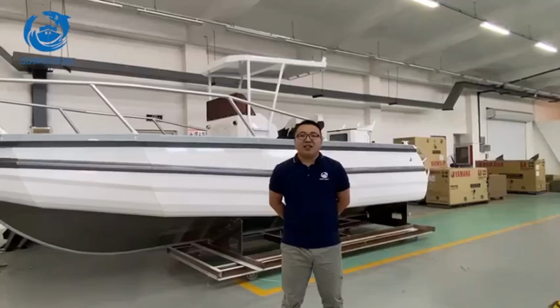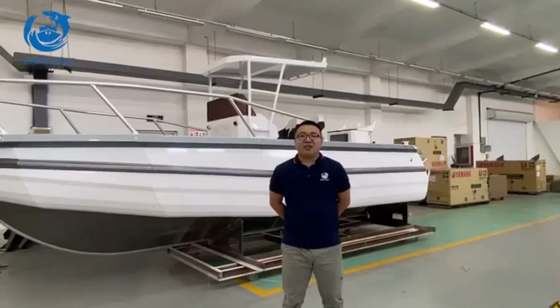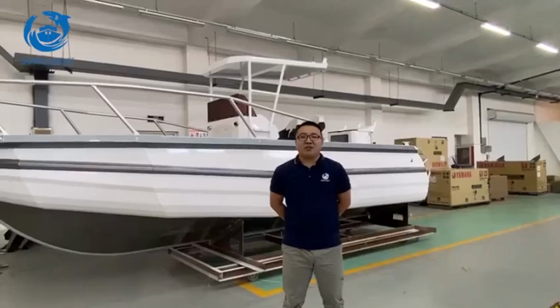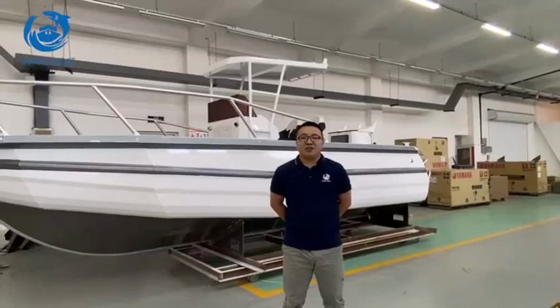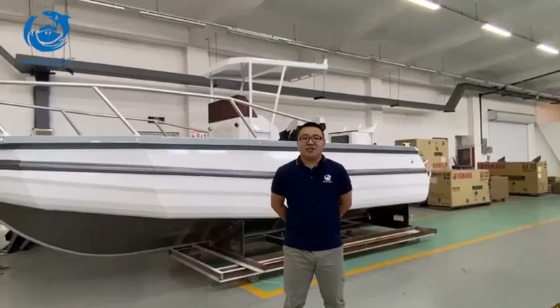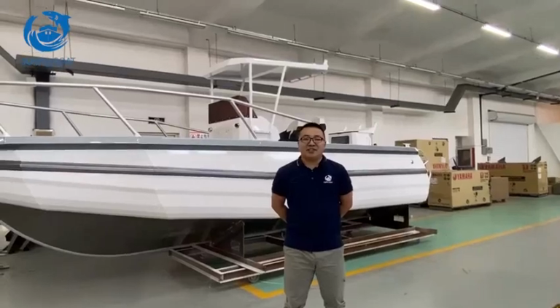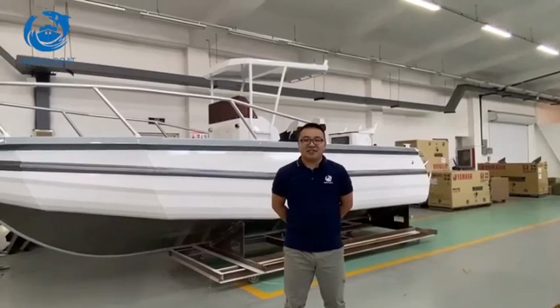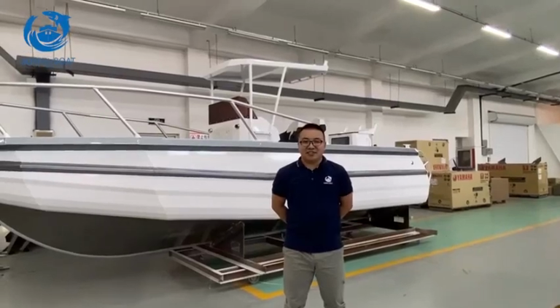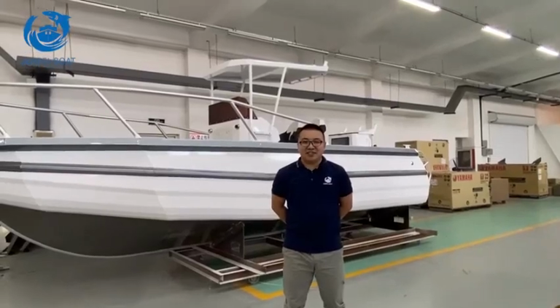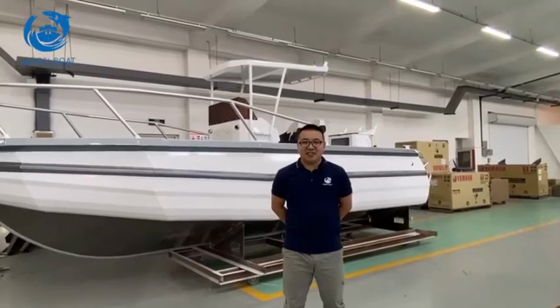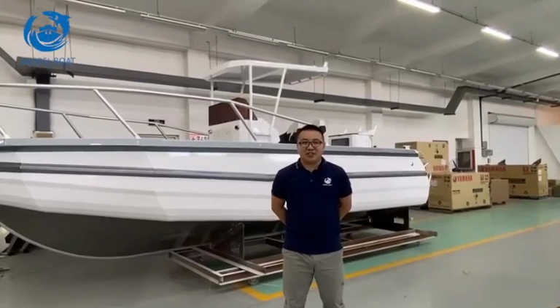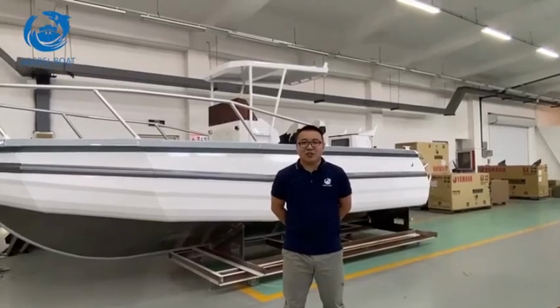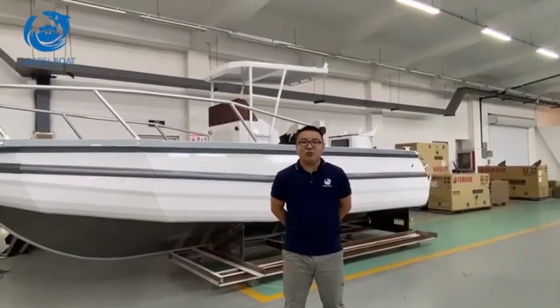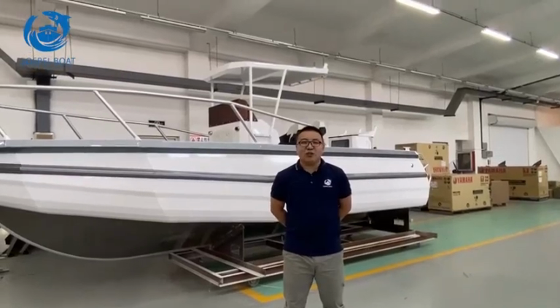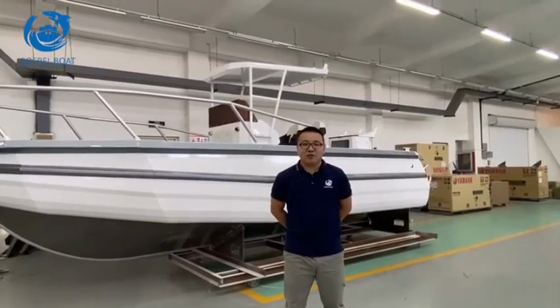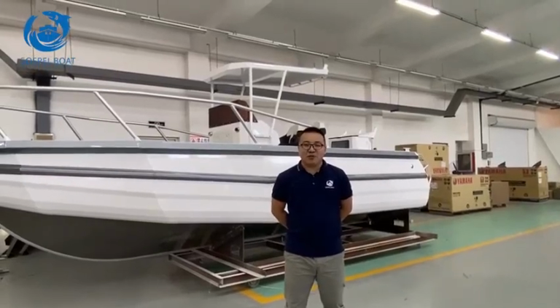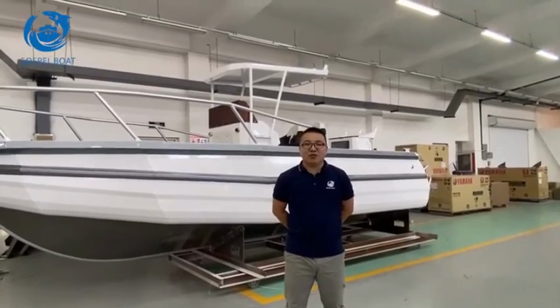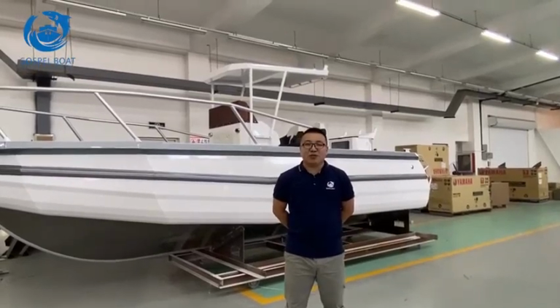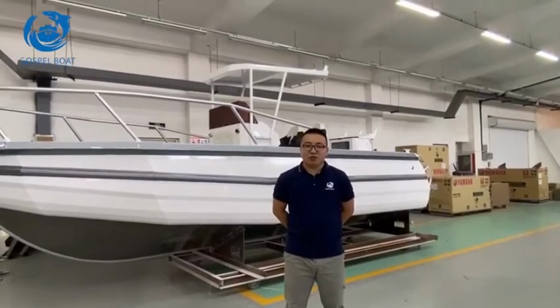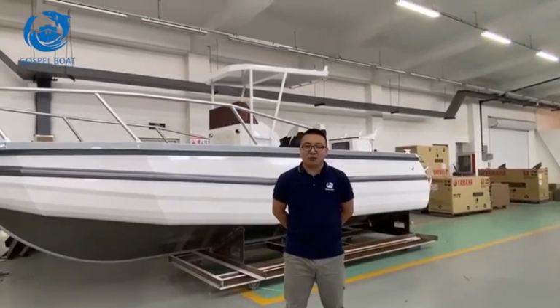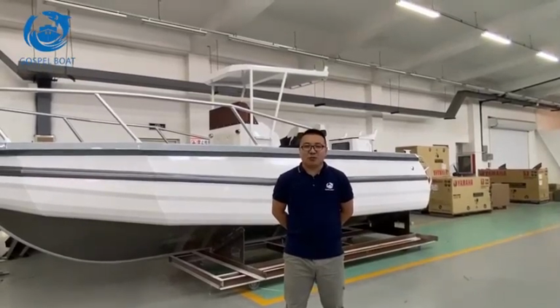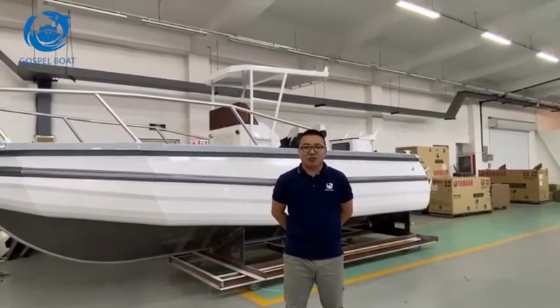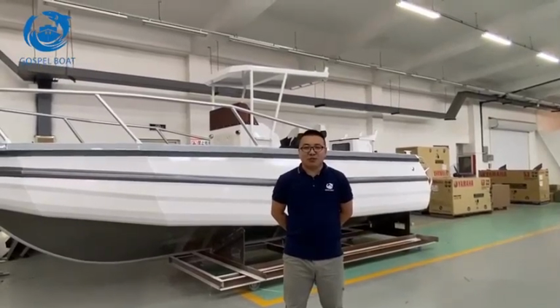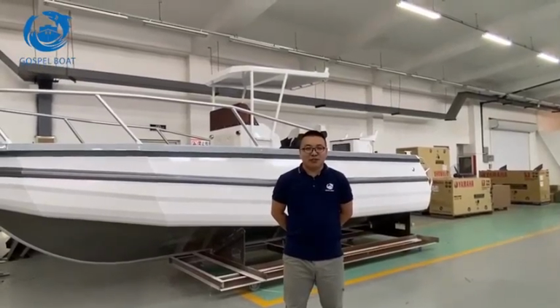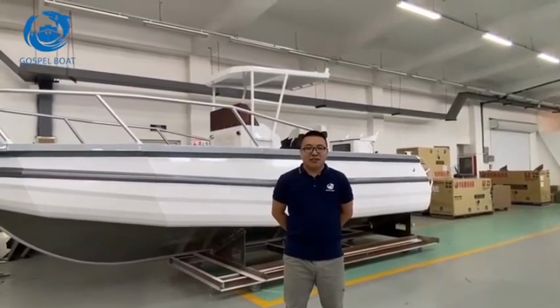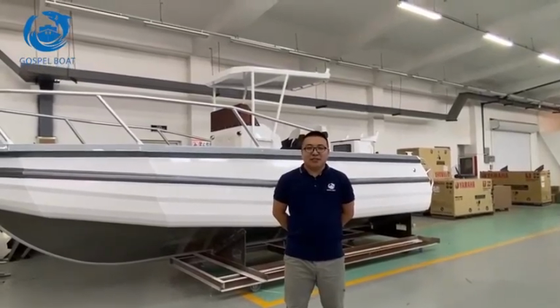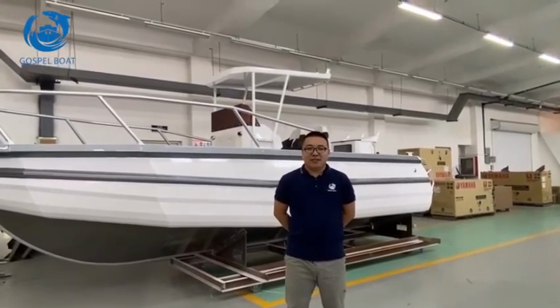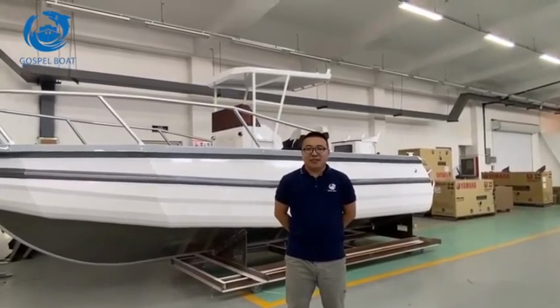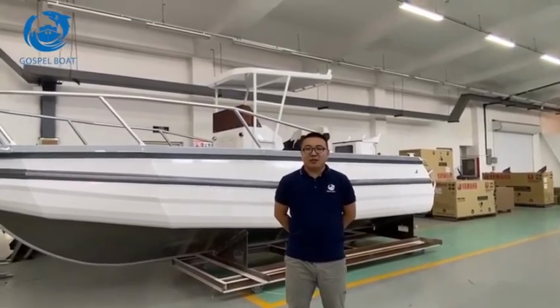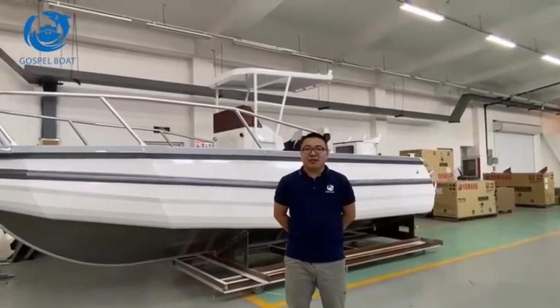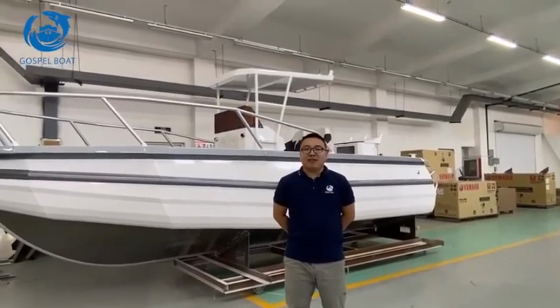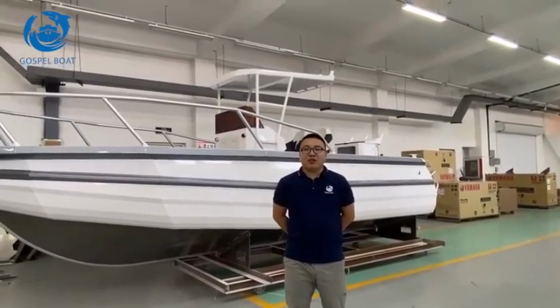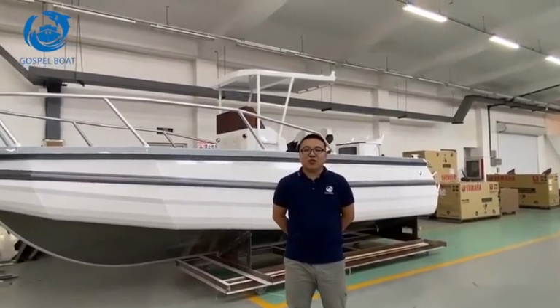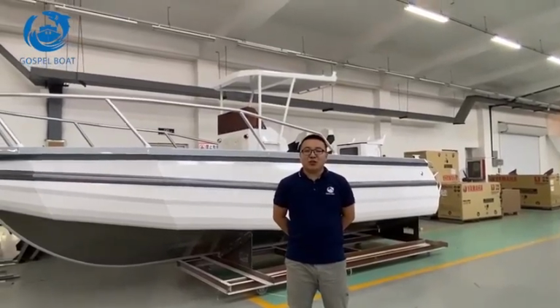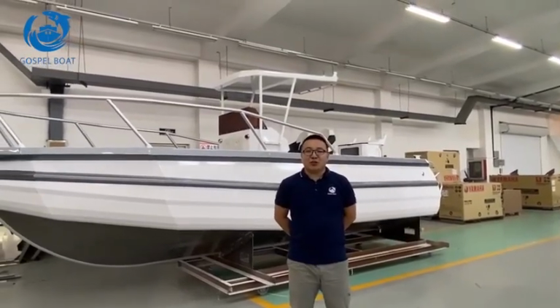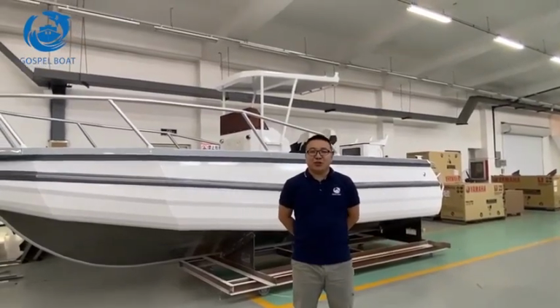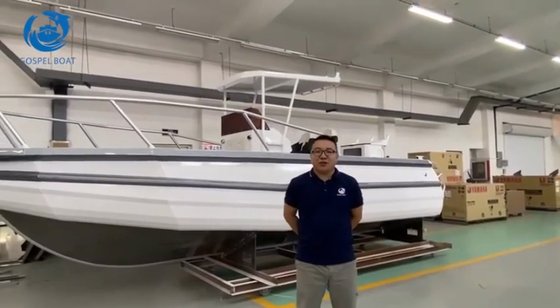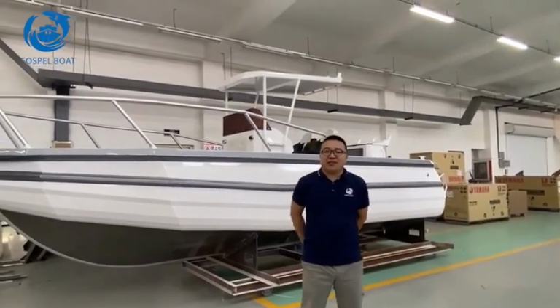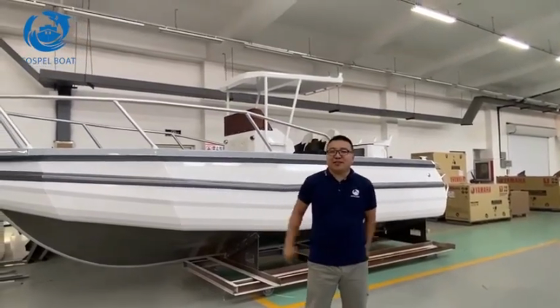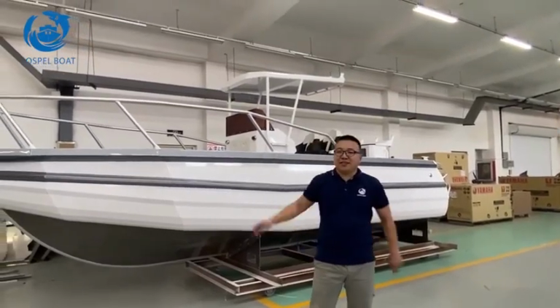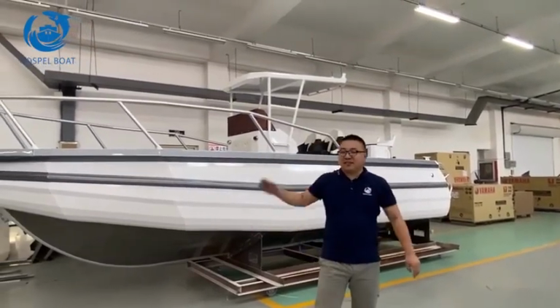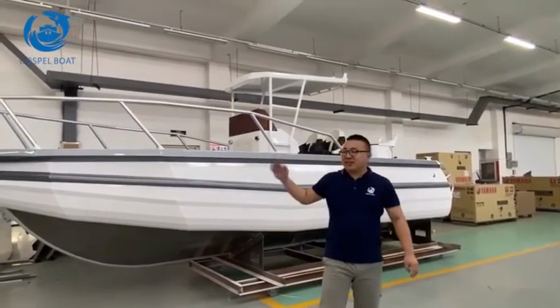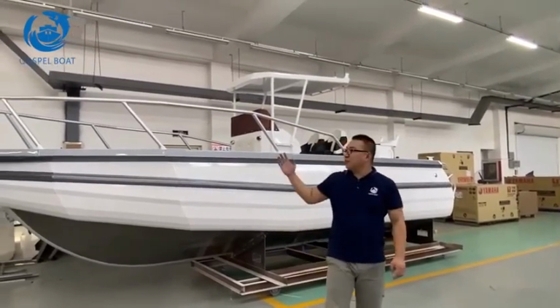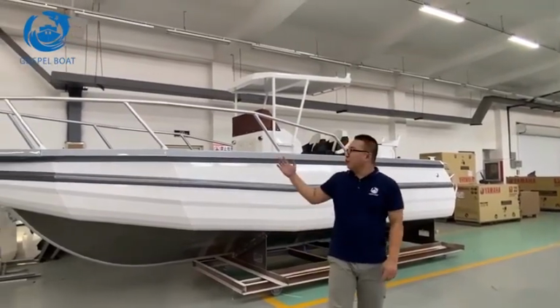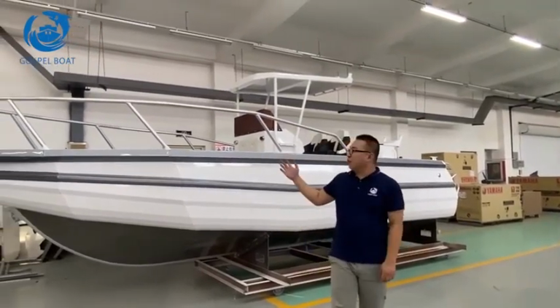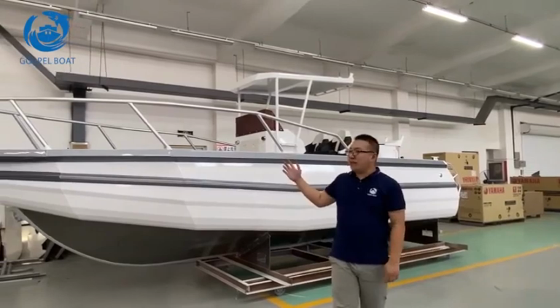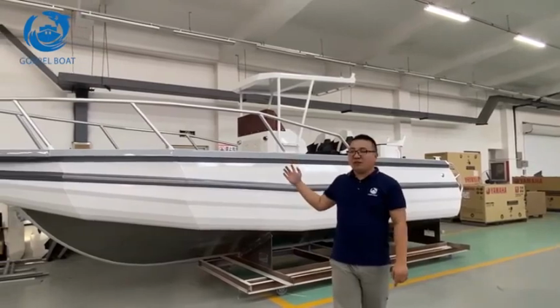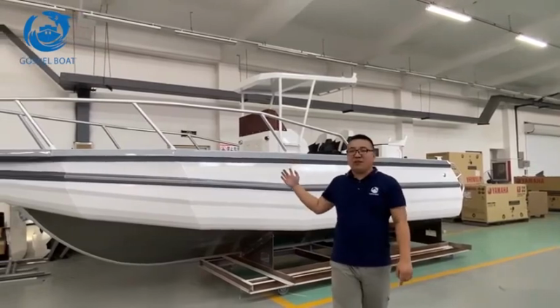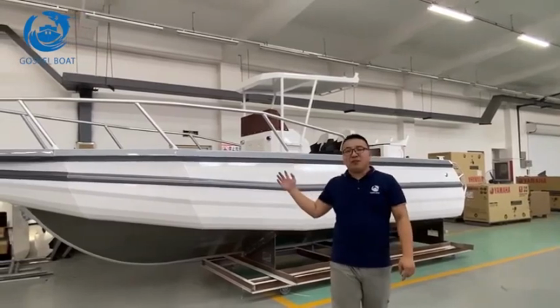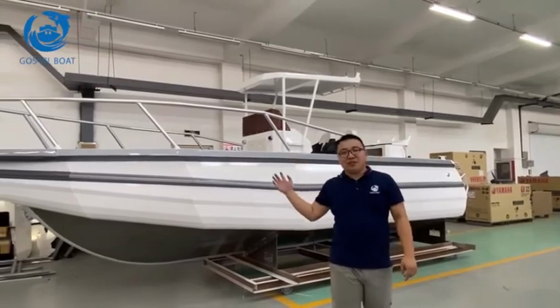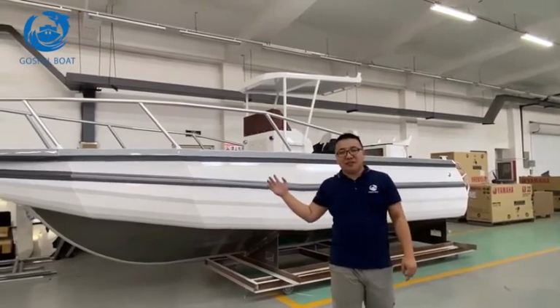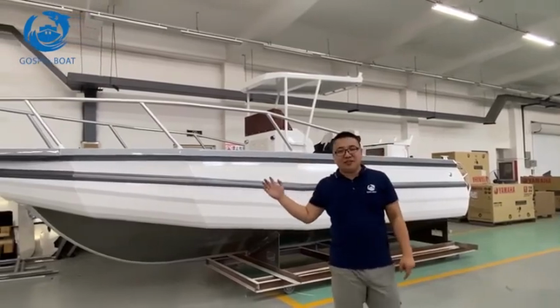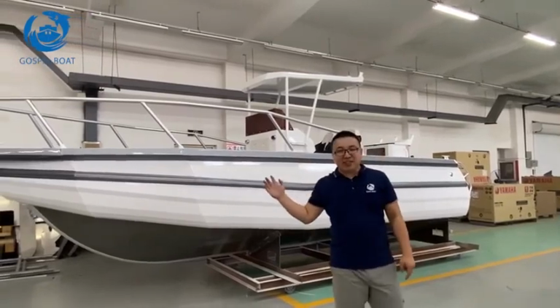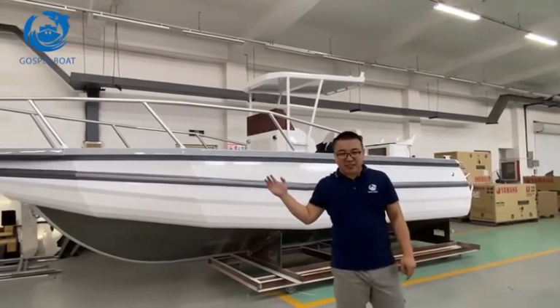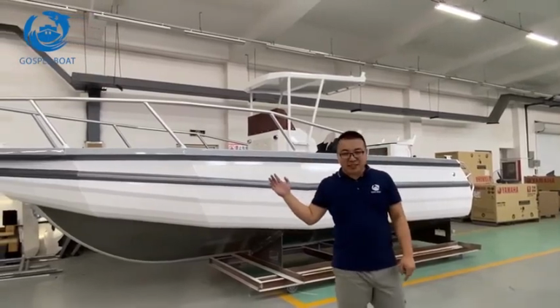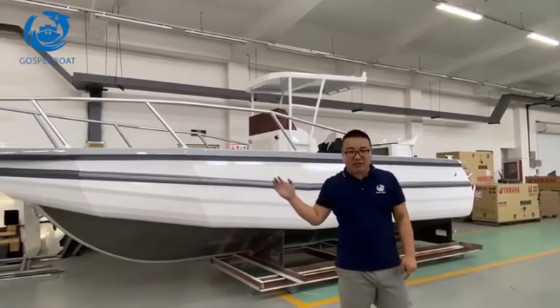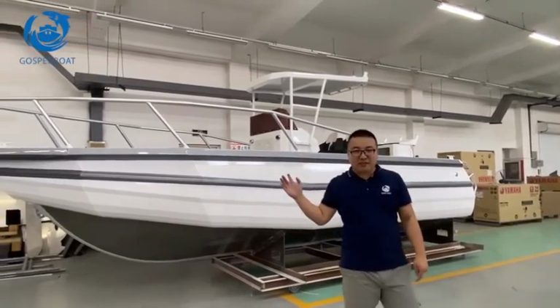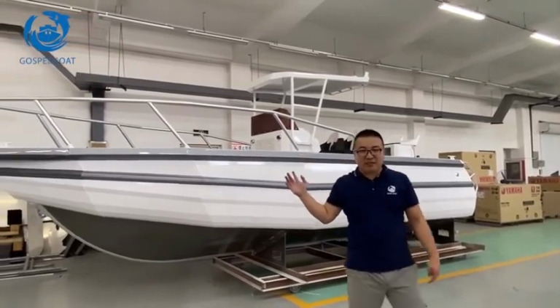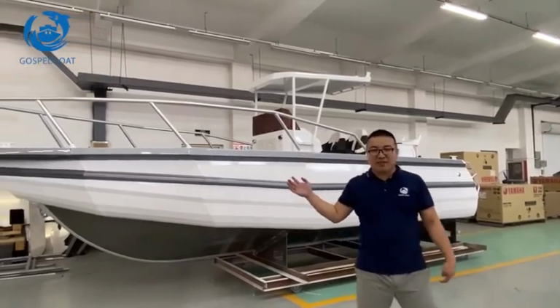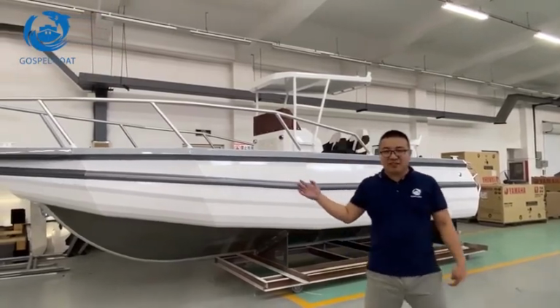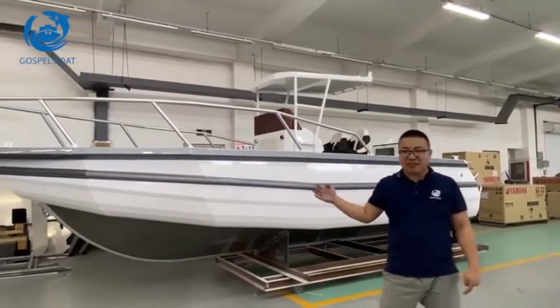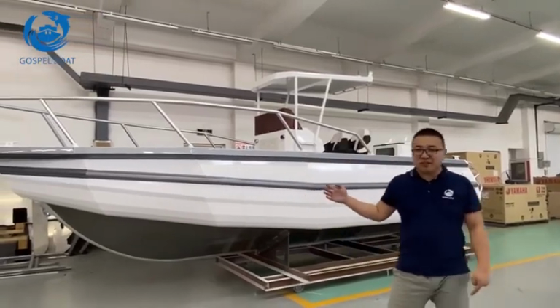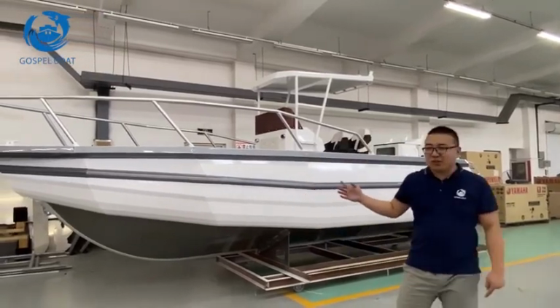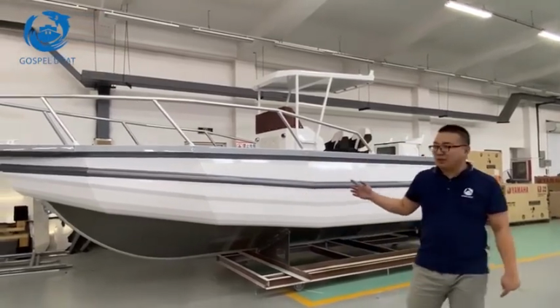Hello everyone, this is Kobe from Costco Bowl. Today what I will show you is a 6.85 meters EZCraft center console.